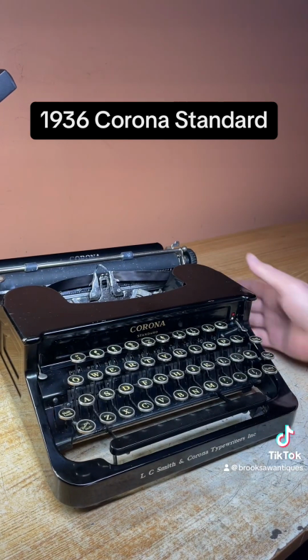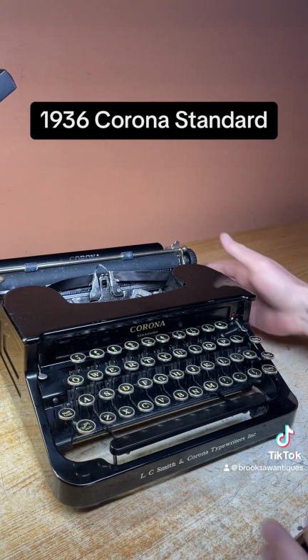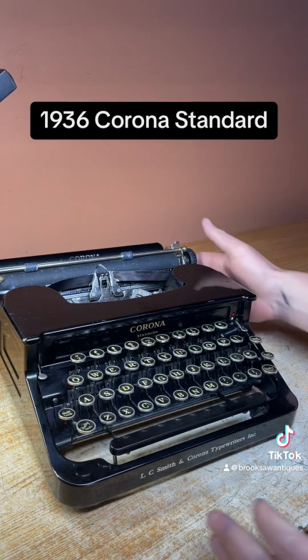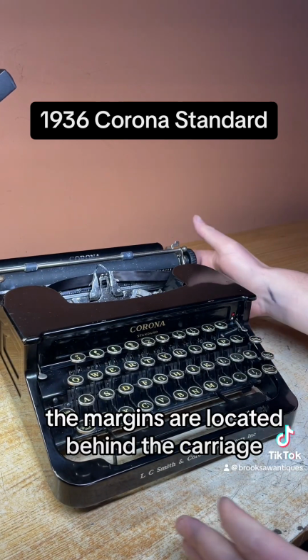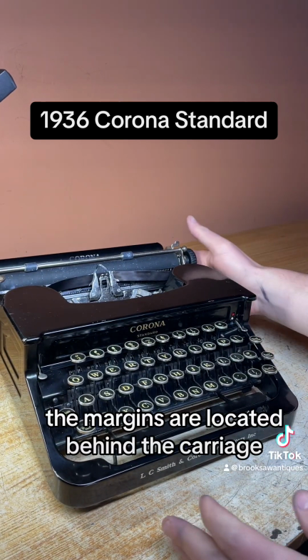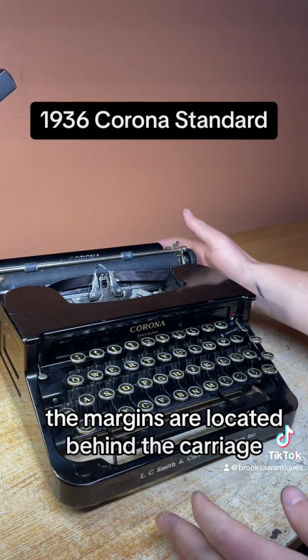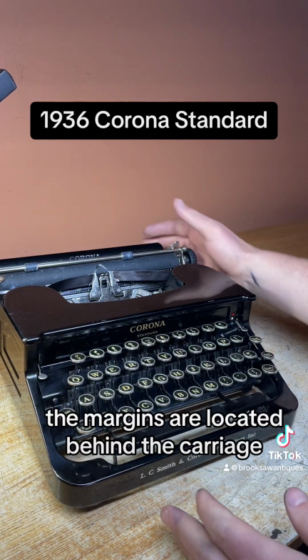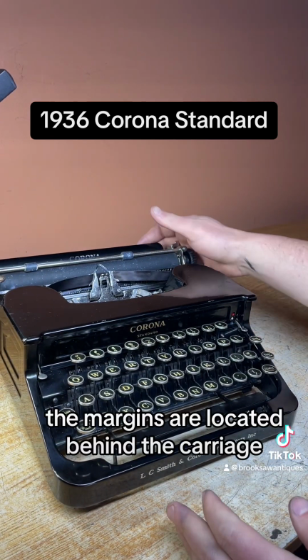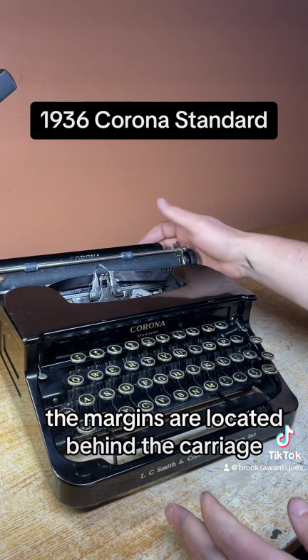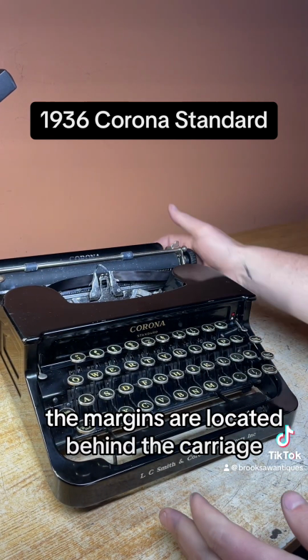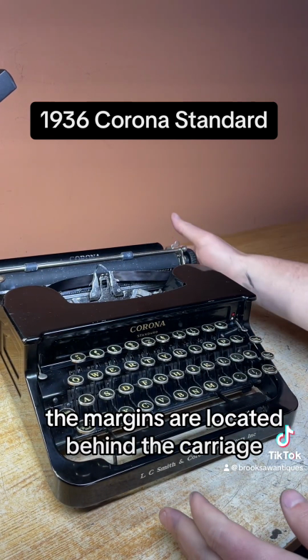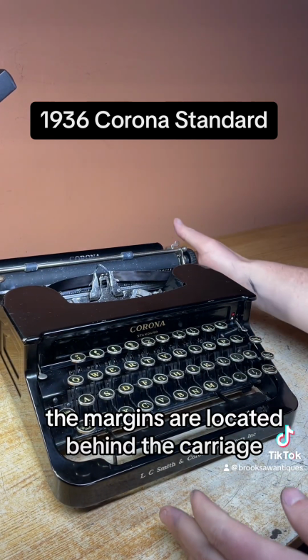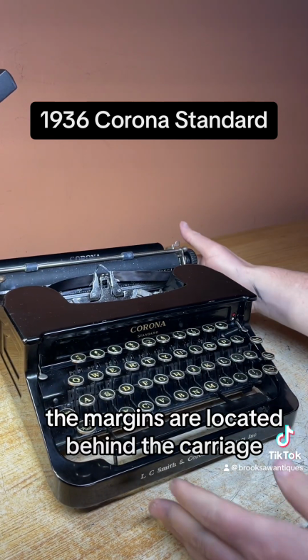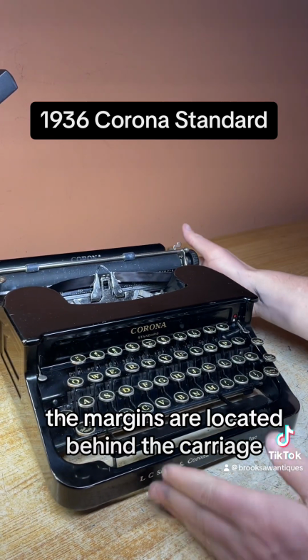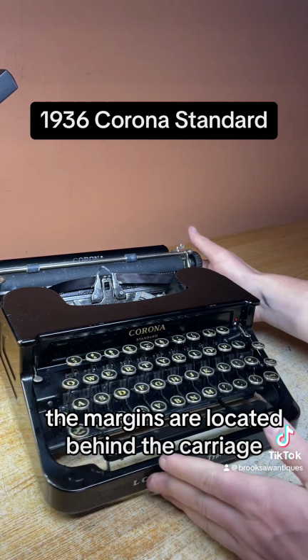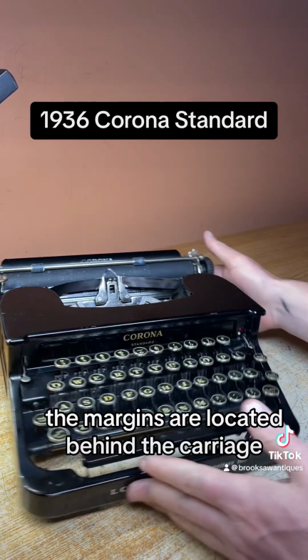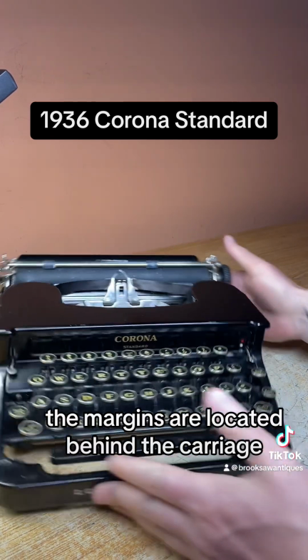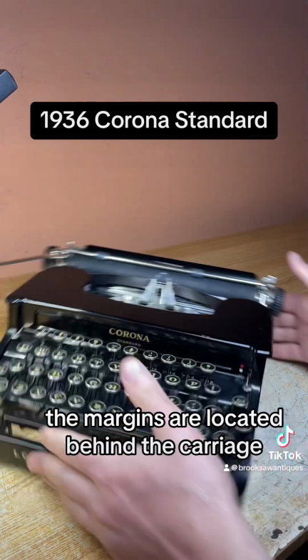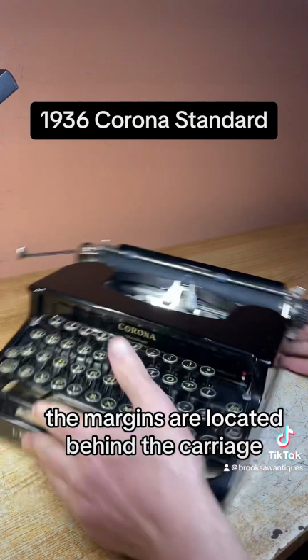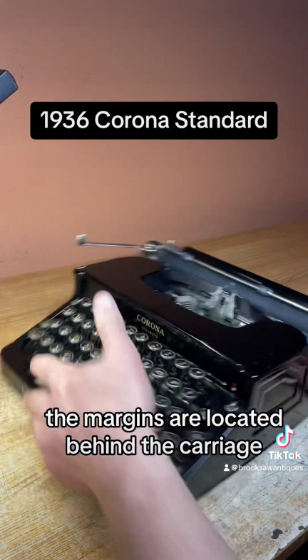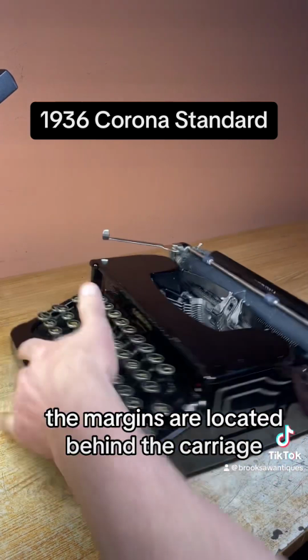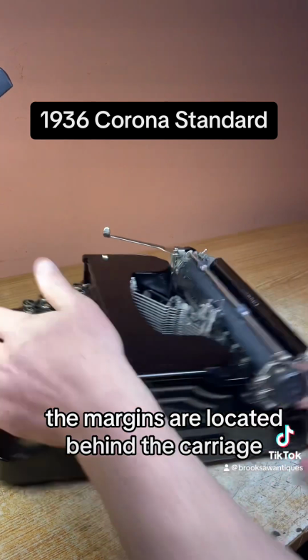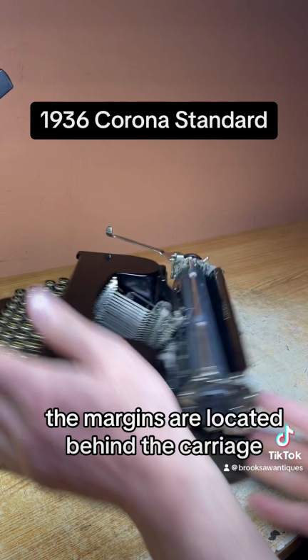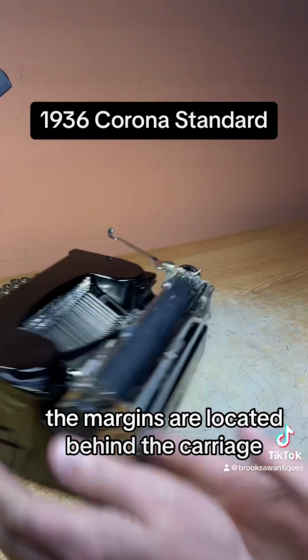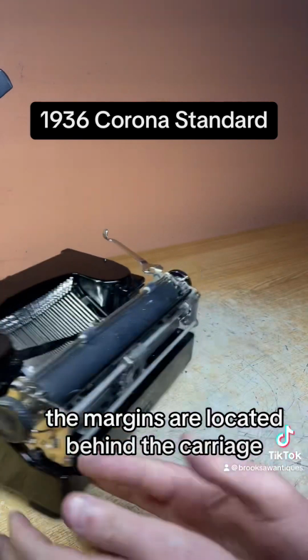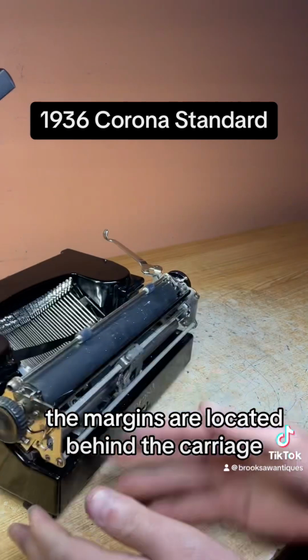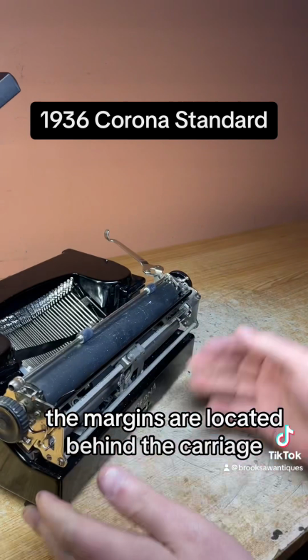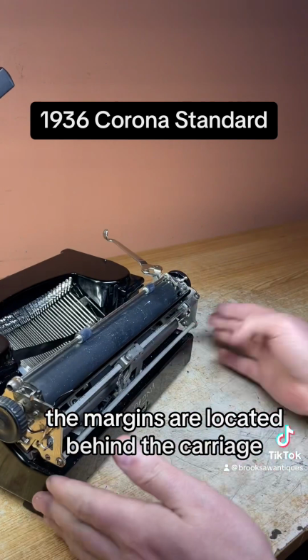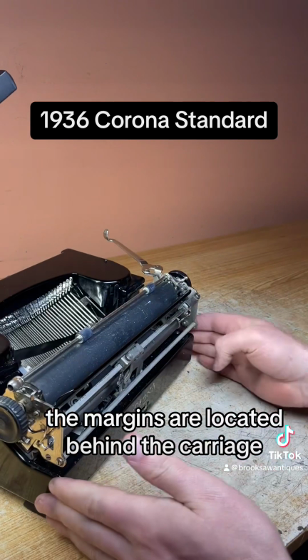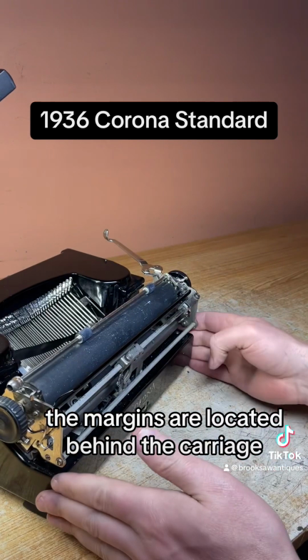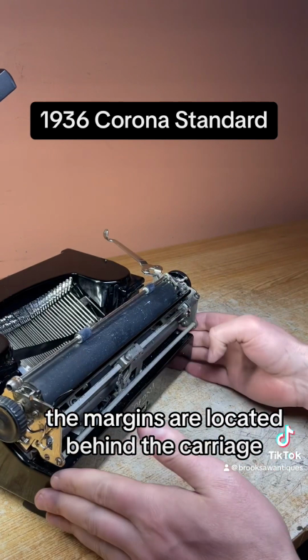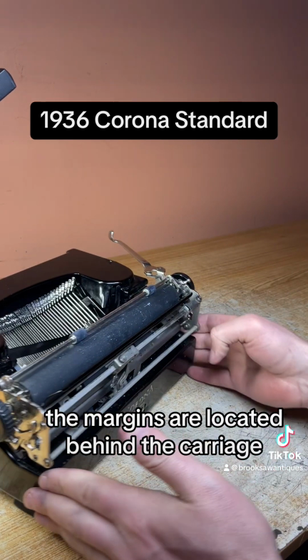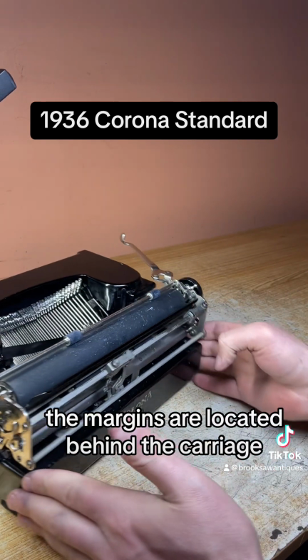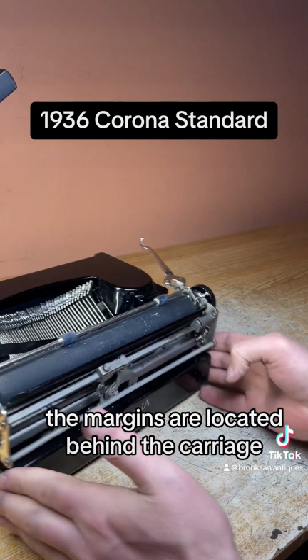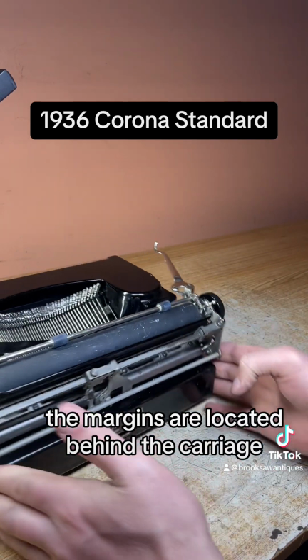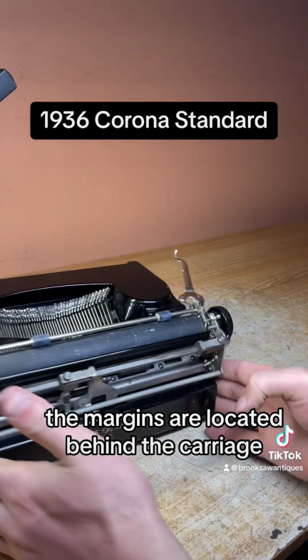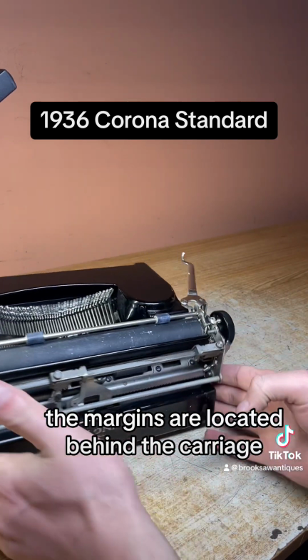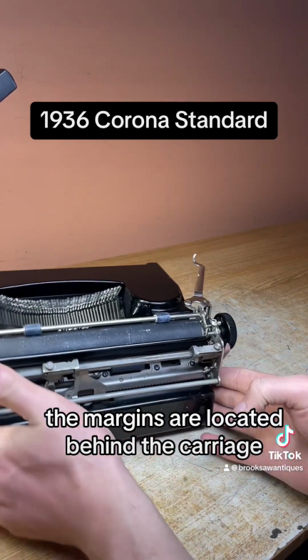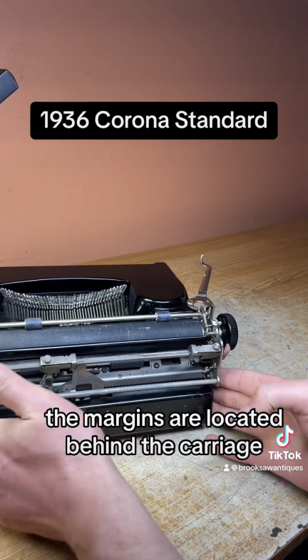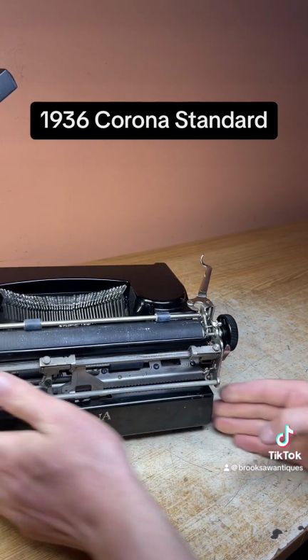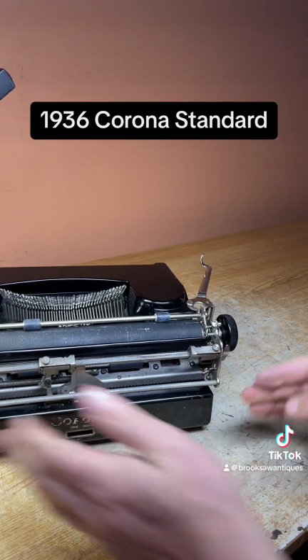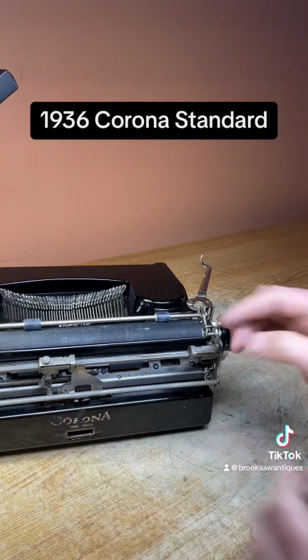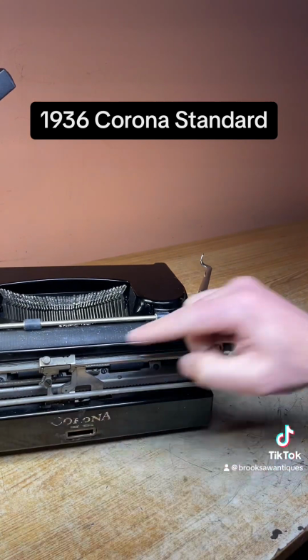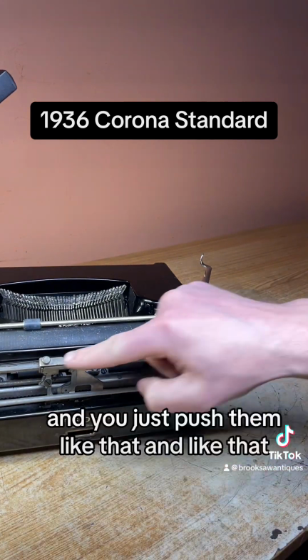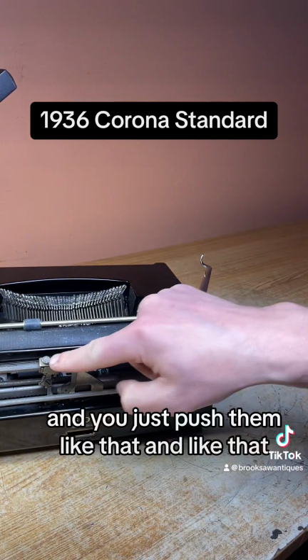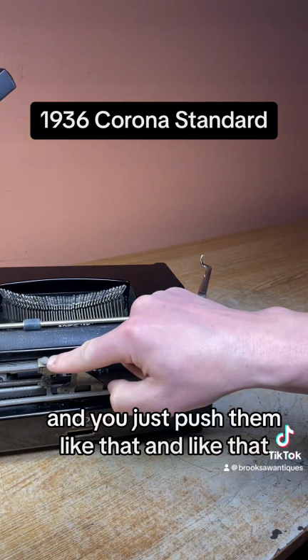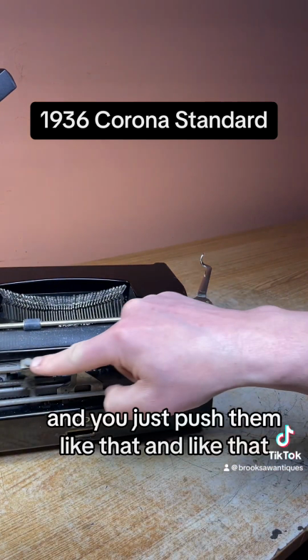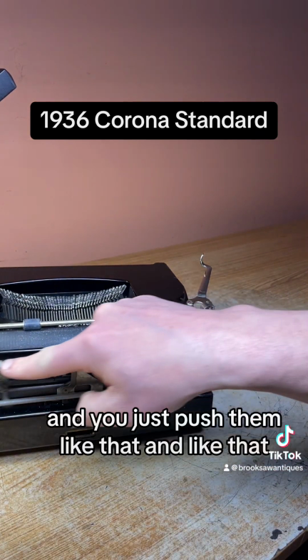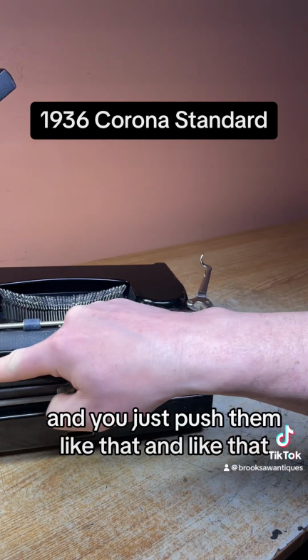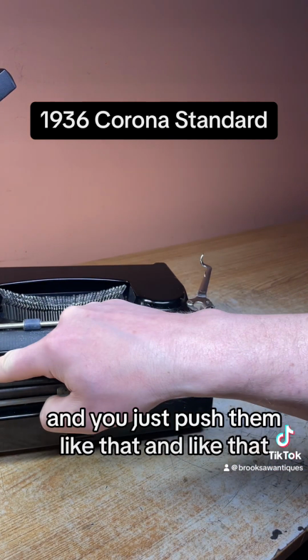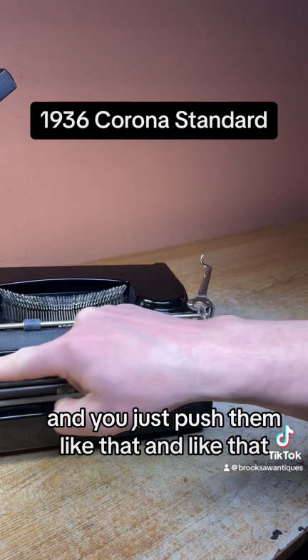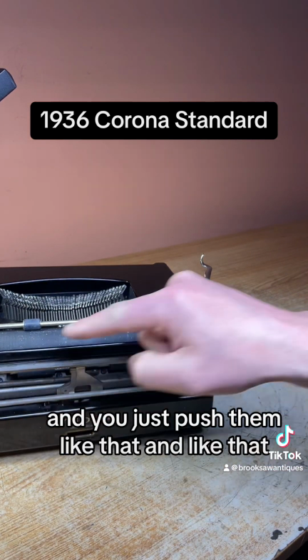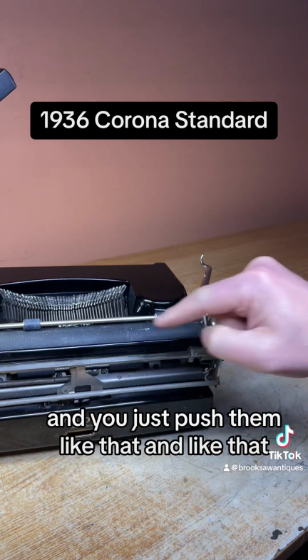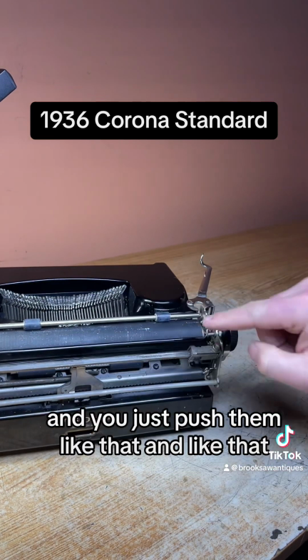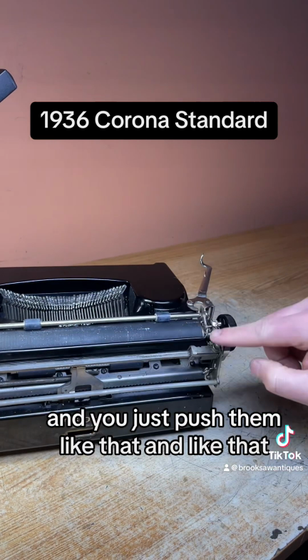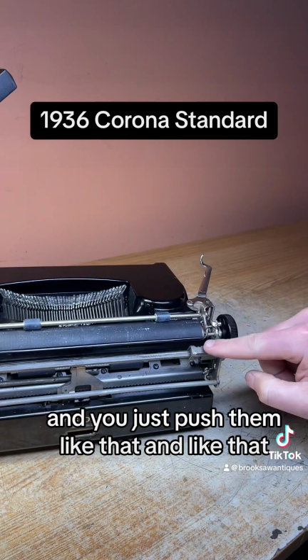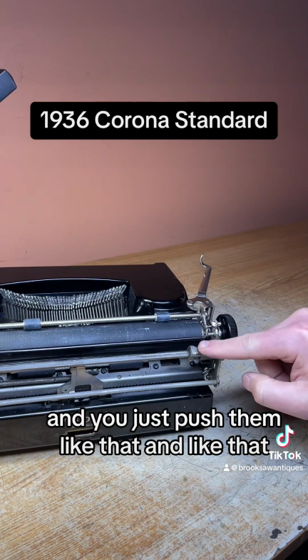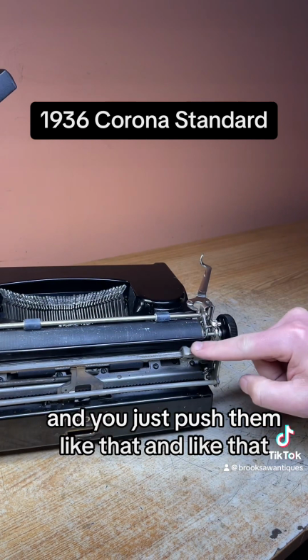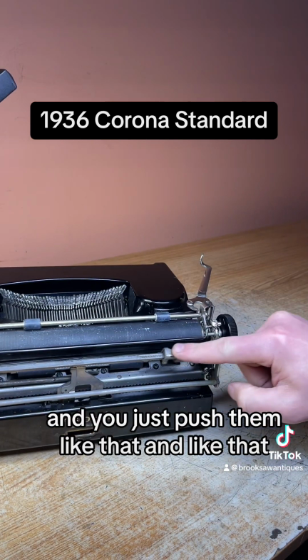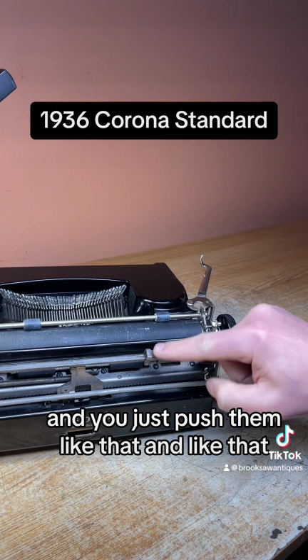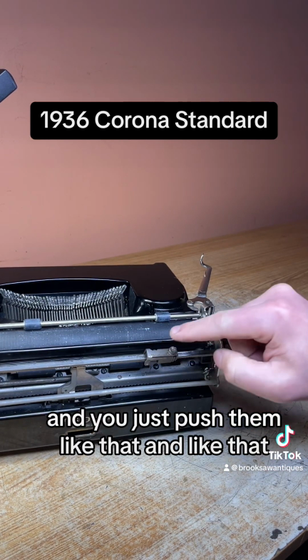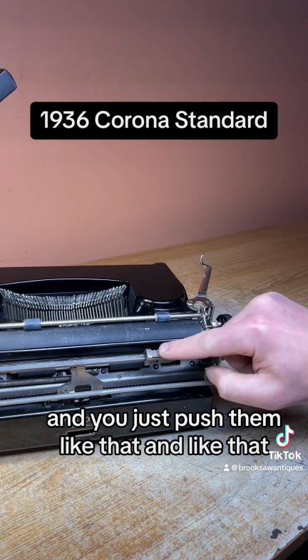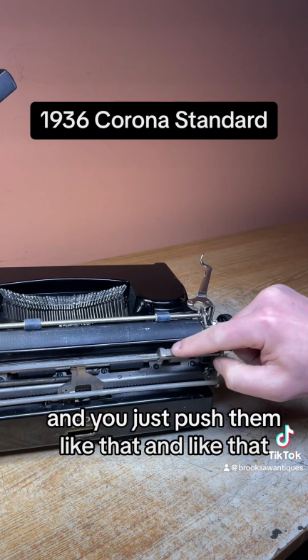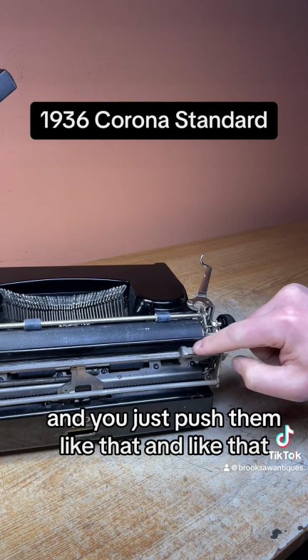The margins are located behind the carriage, and you just push them like that and like that.